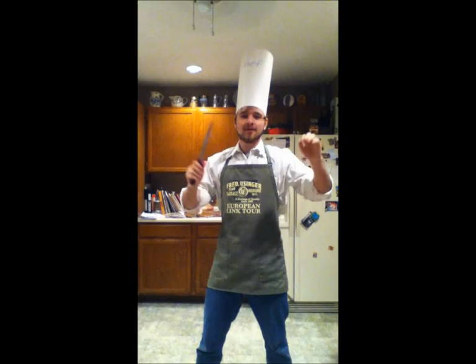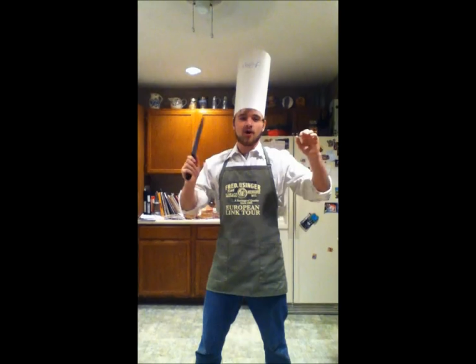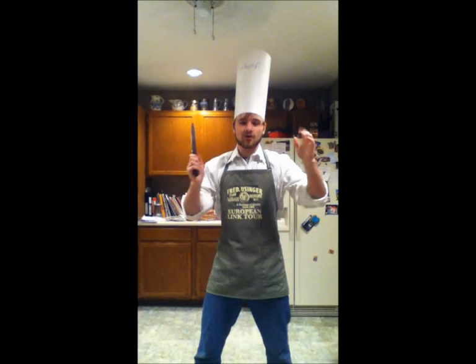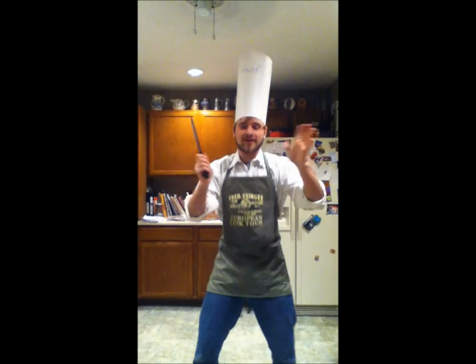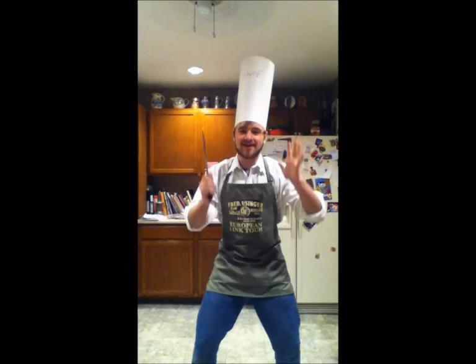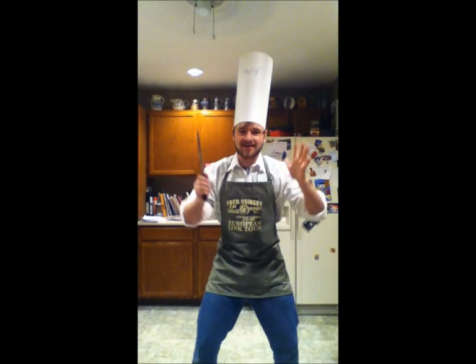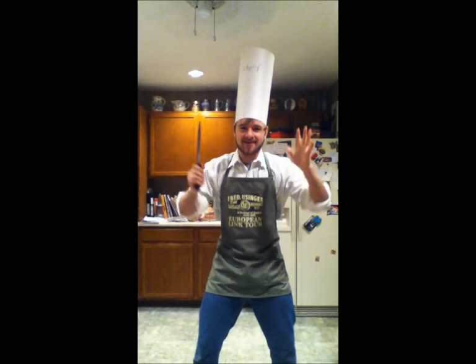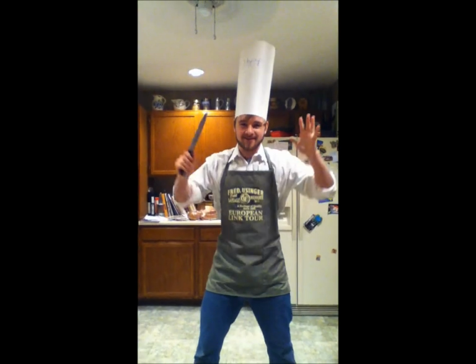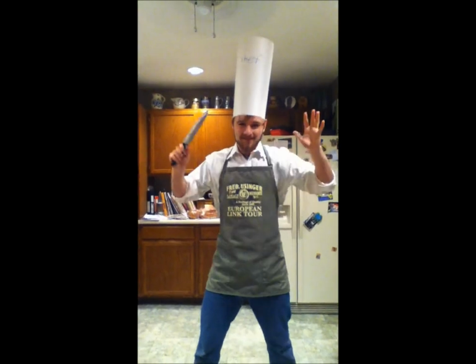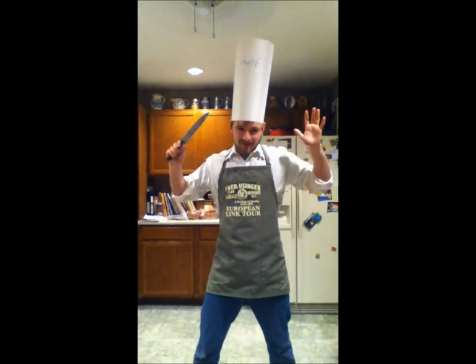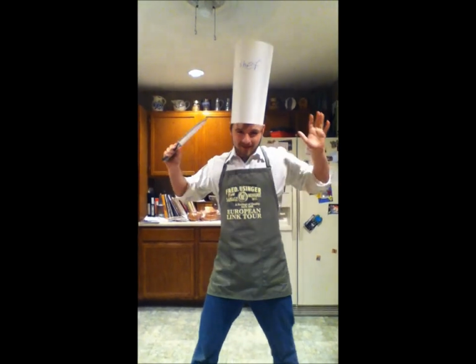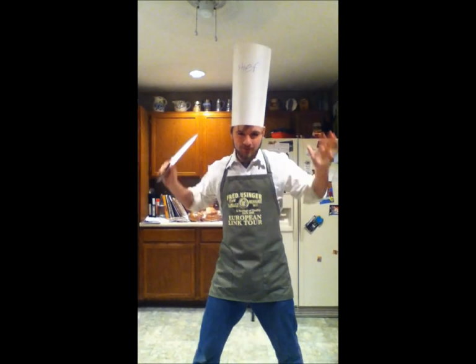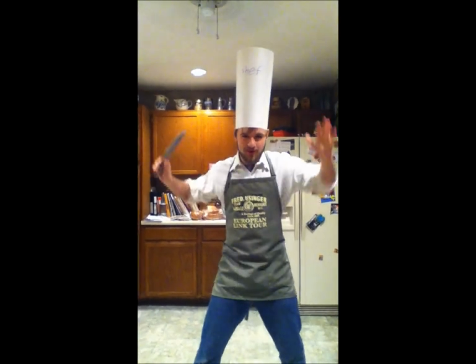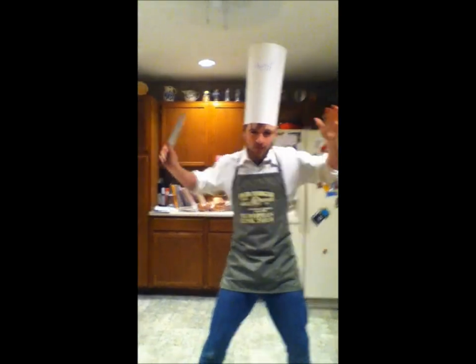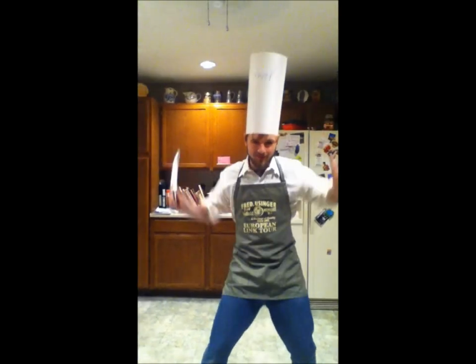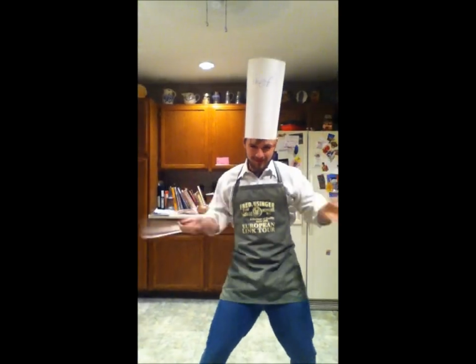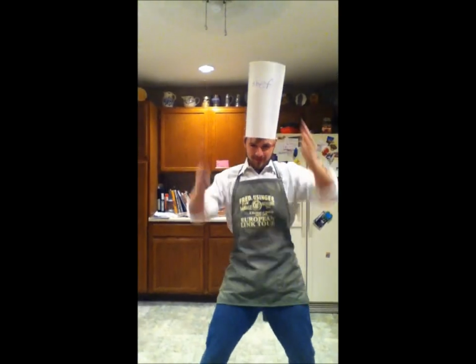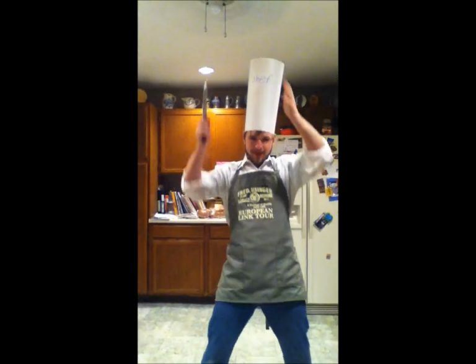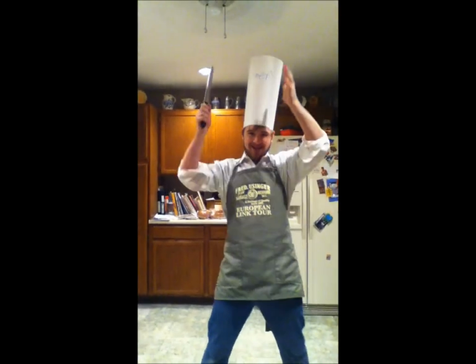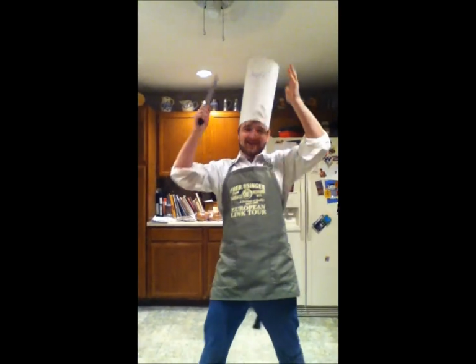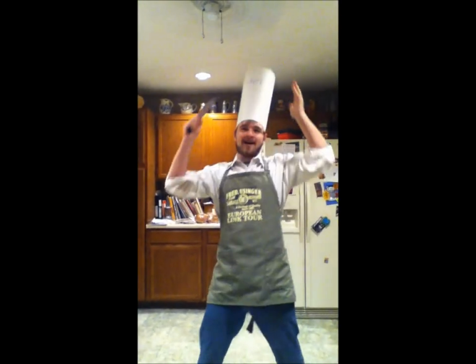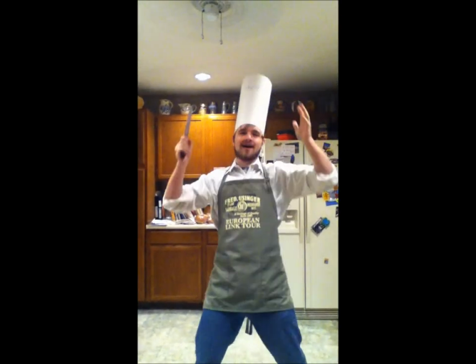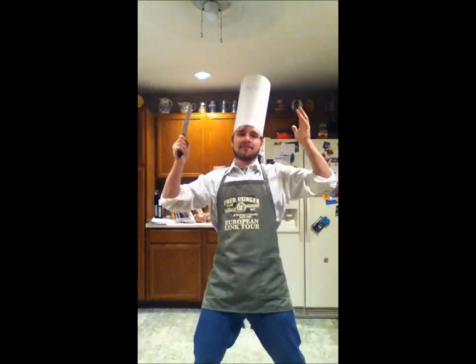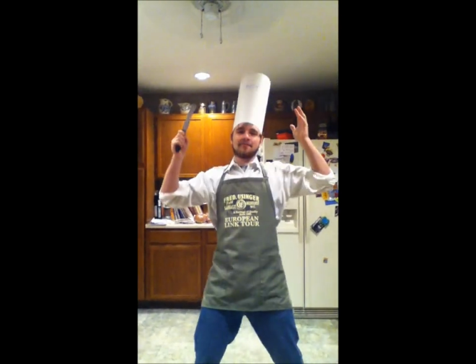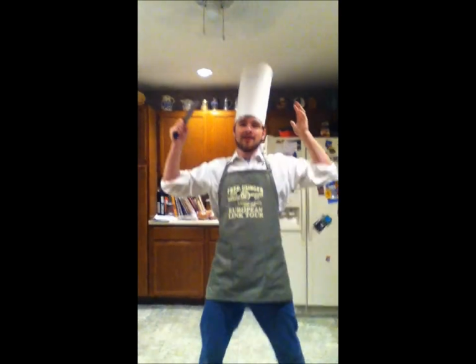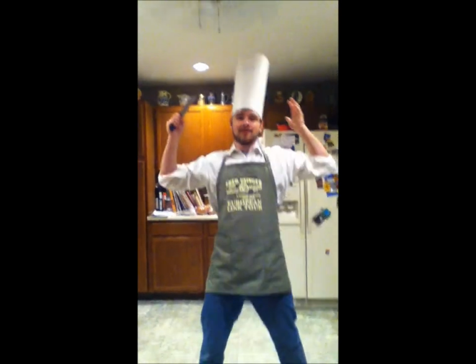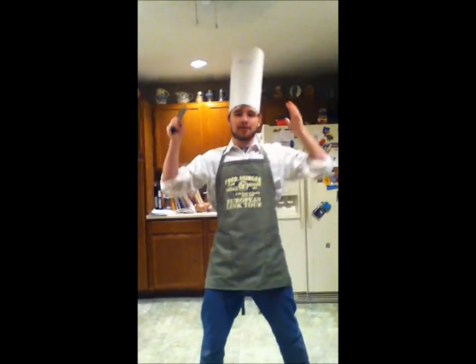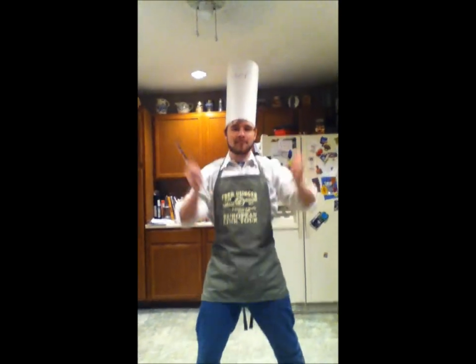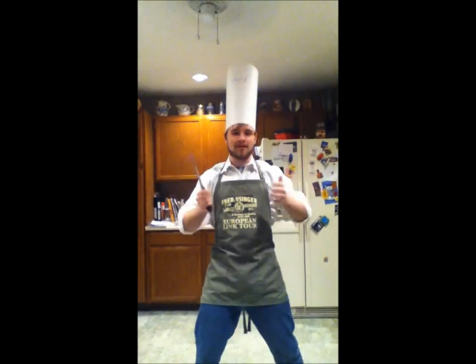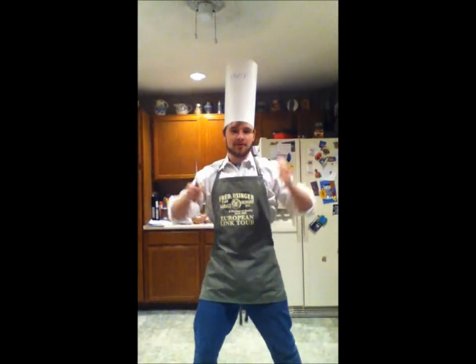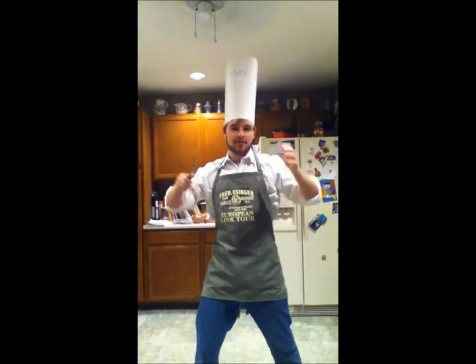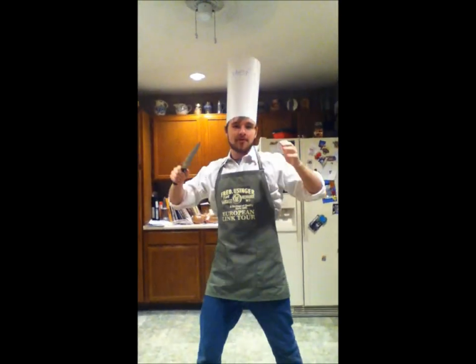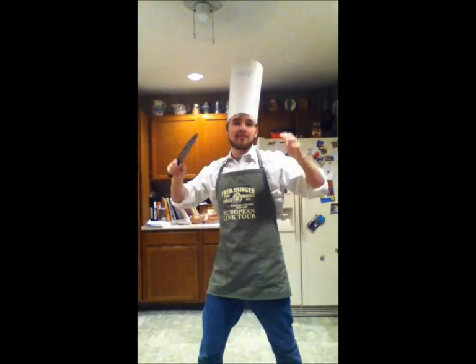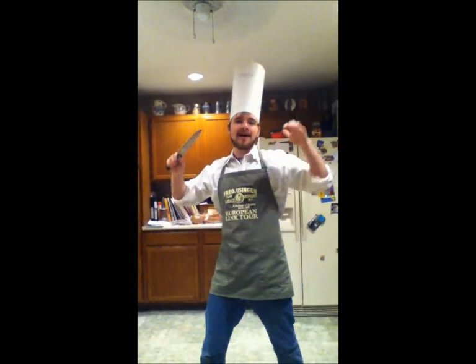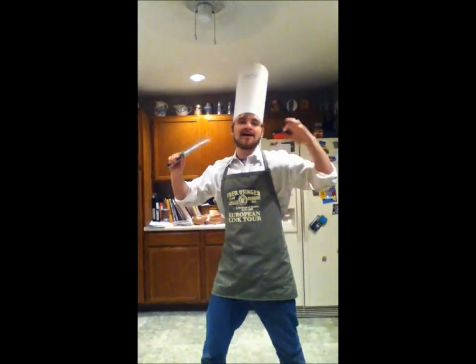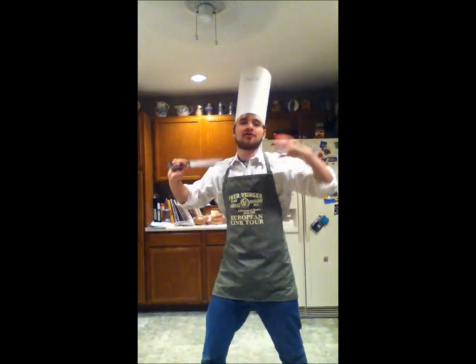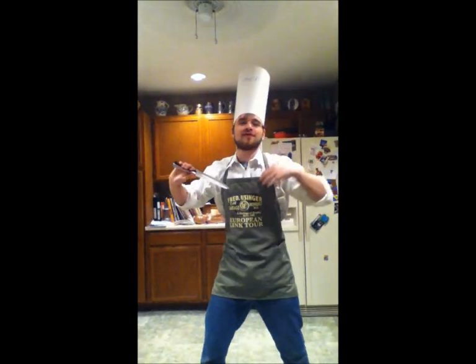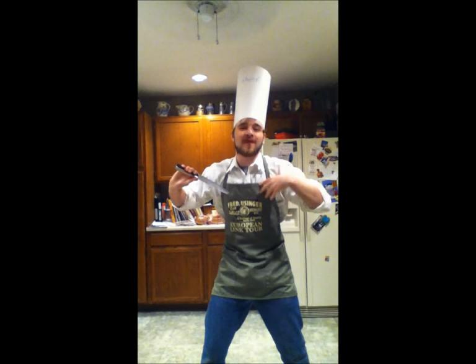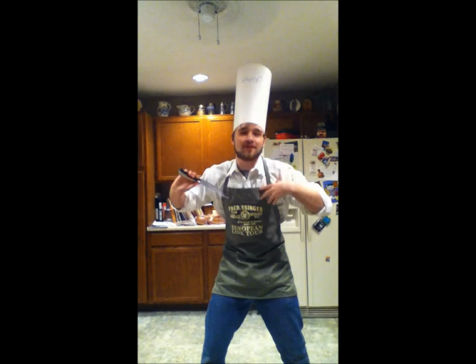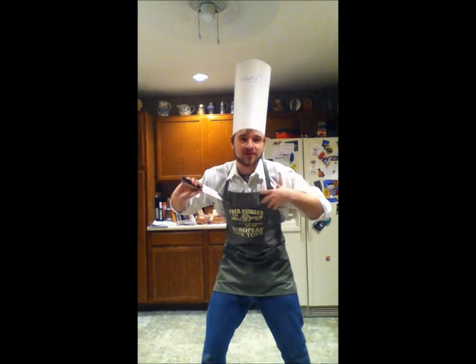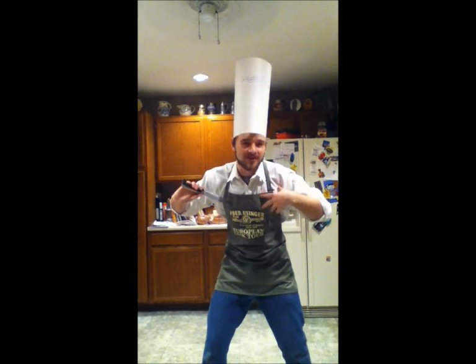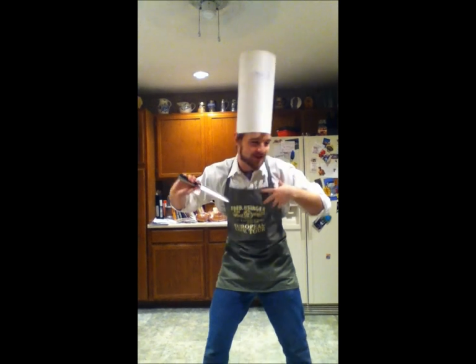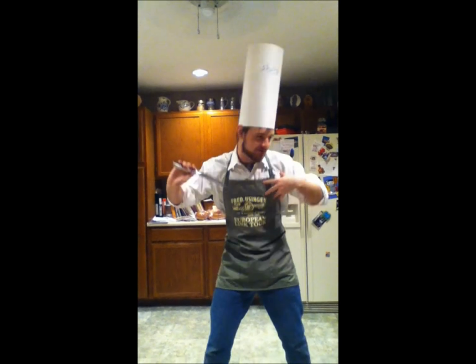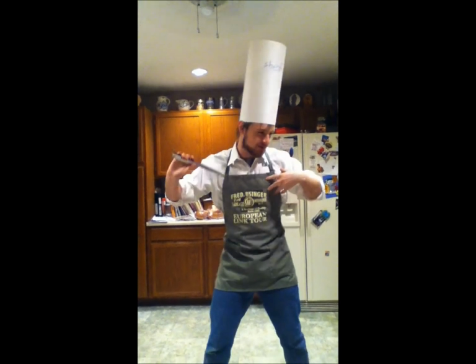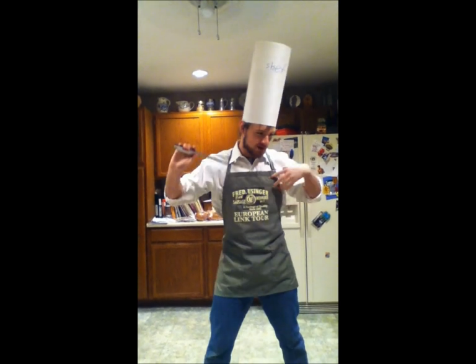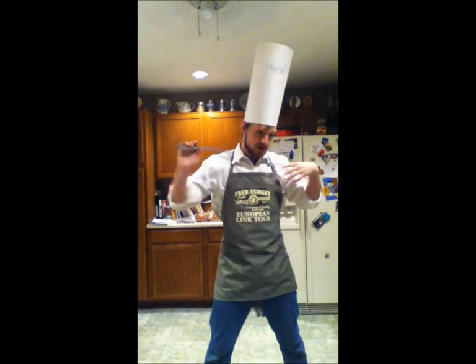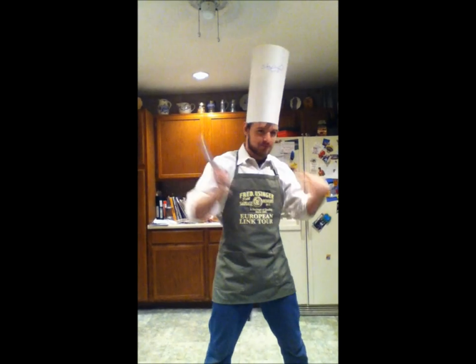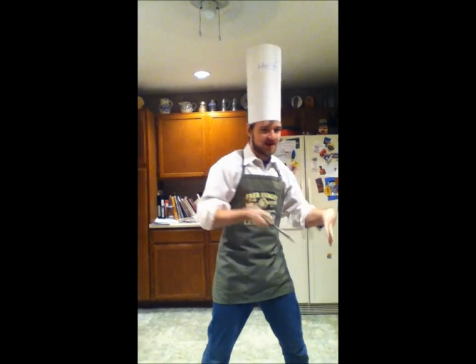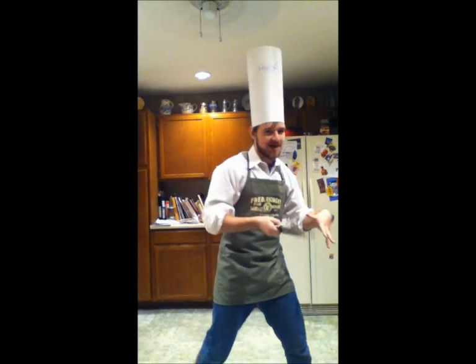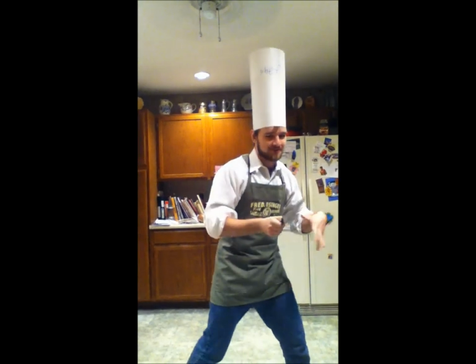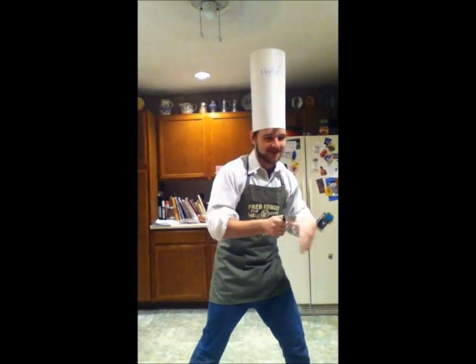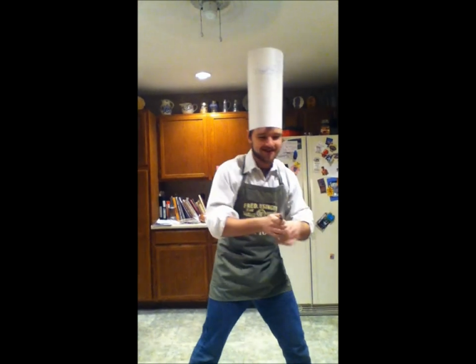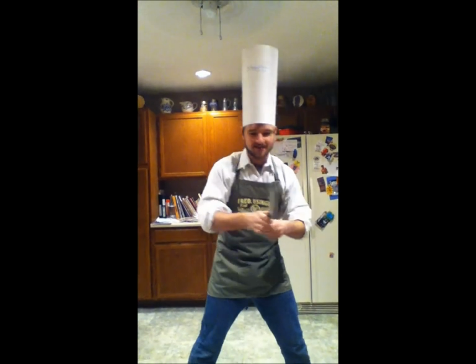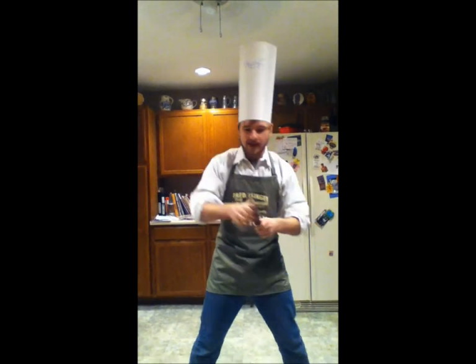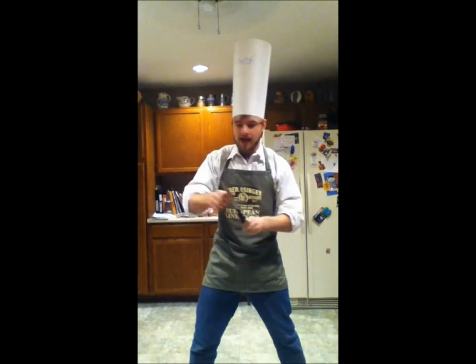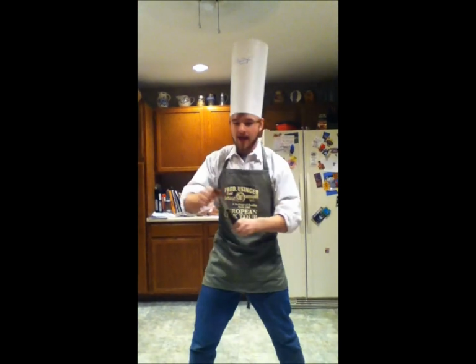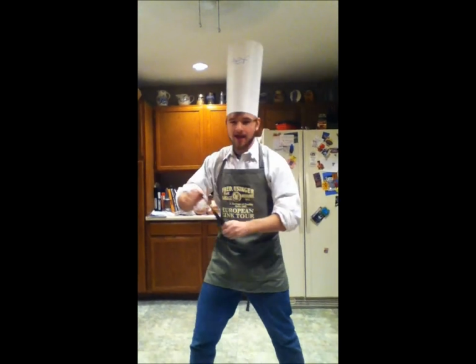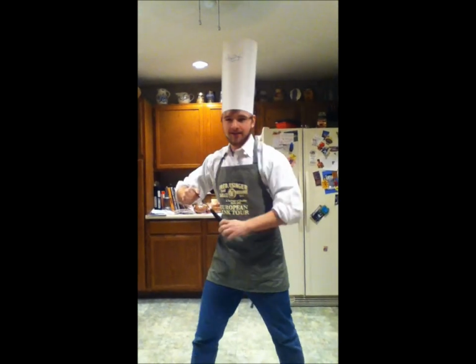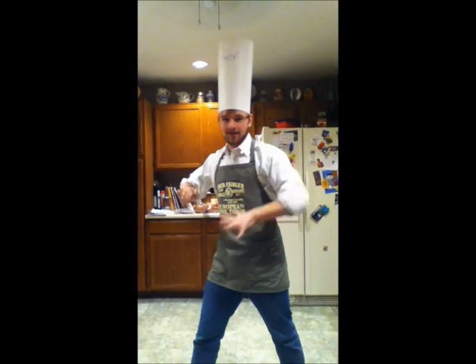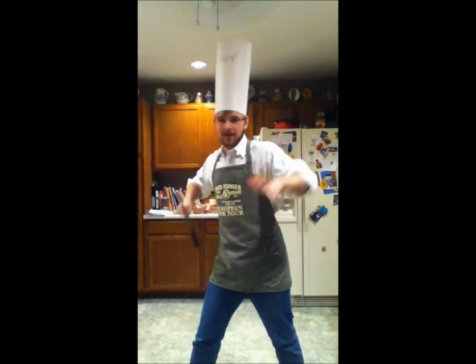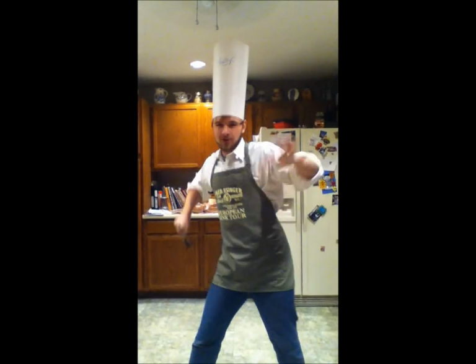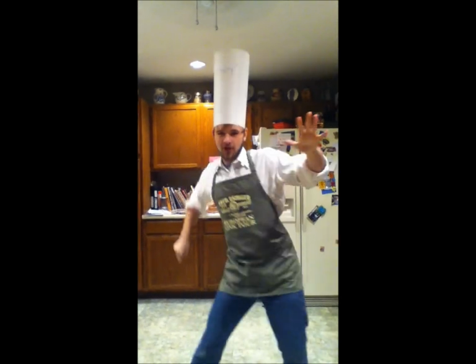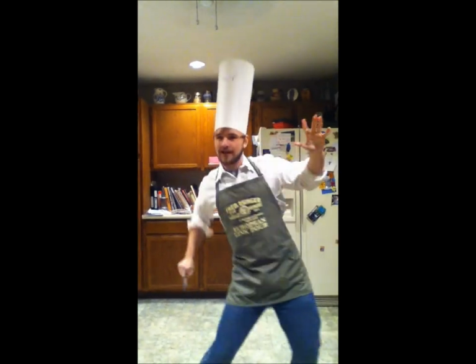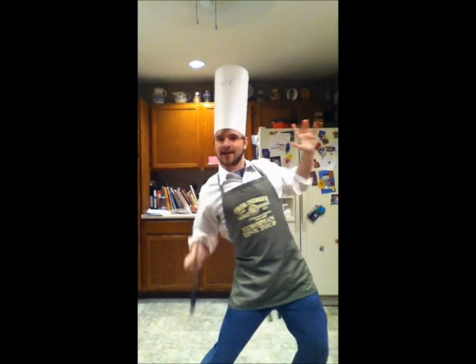Okay kids, it was a wunderbar time. But remember, my two favorite things are brownies and drinks!